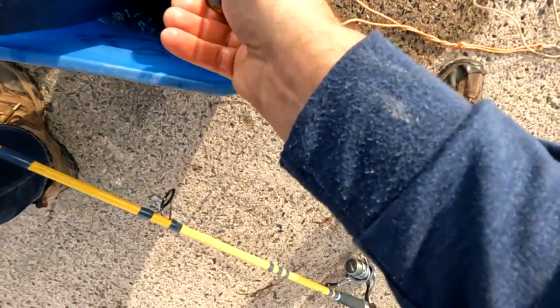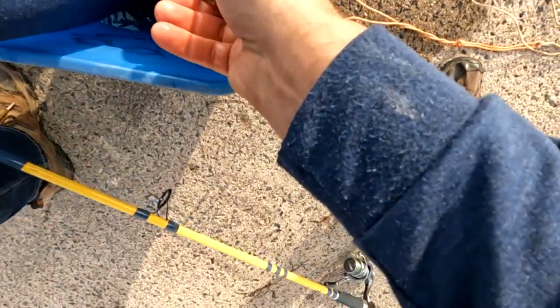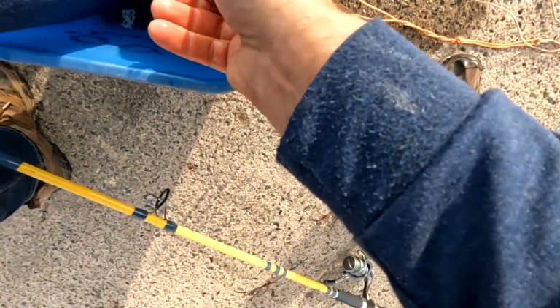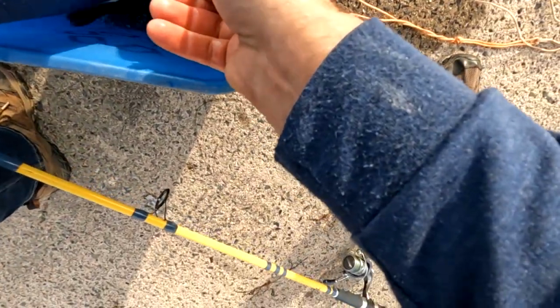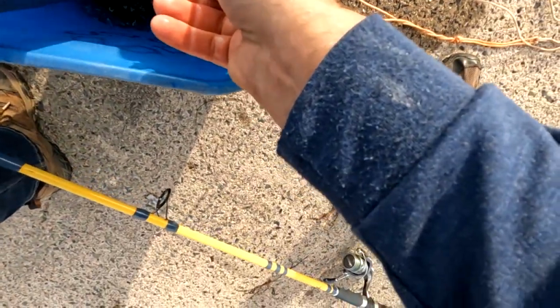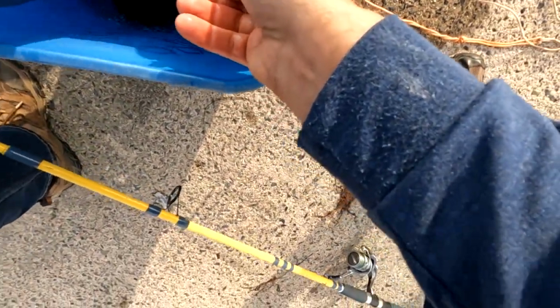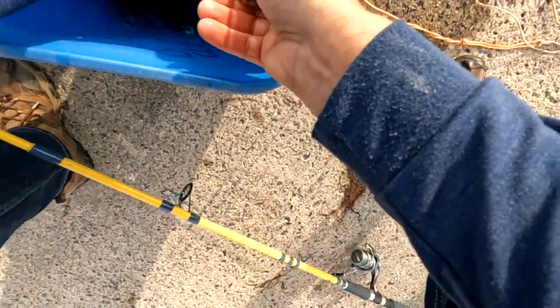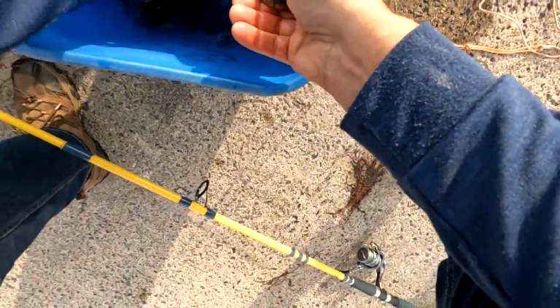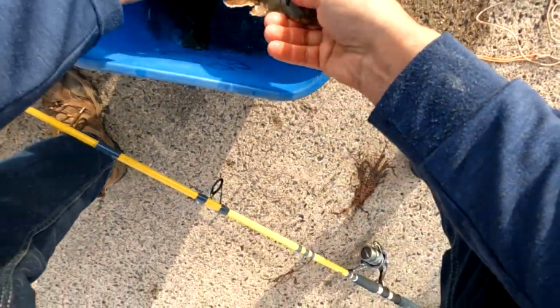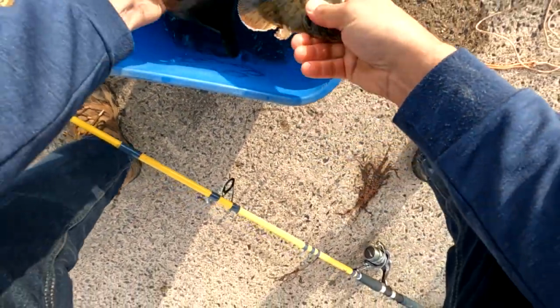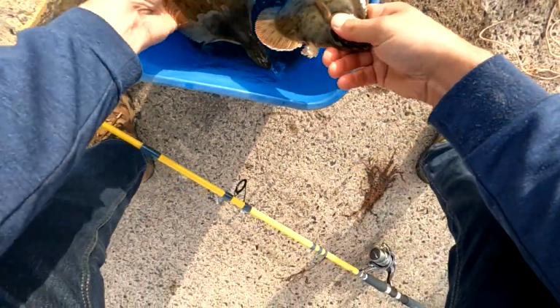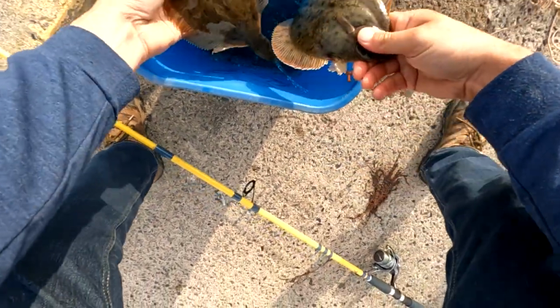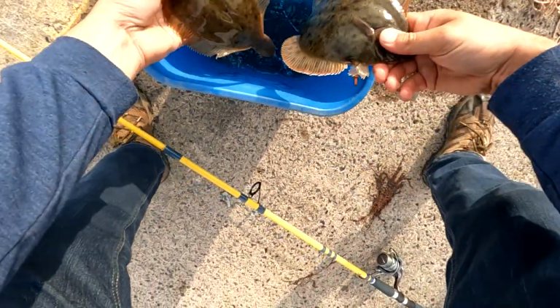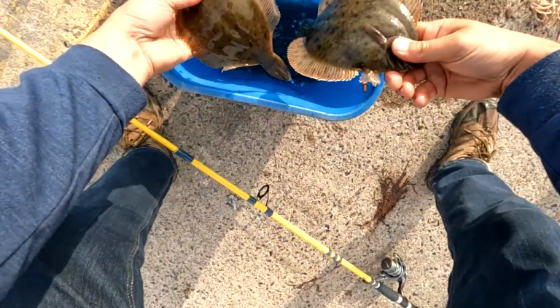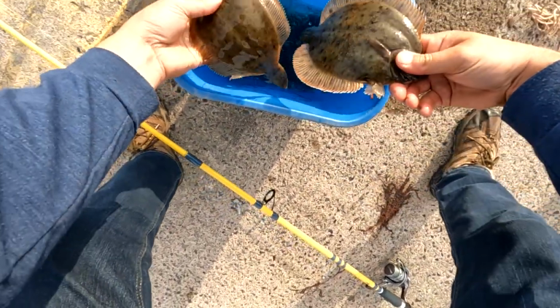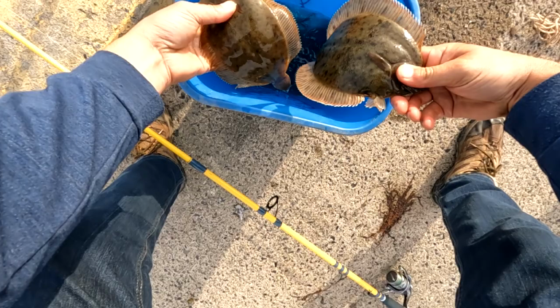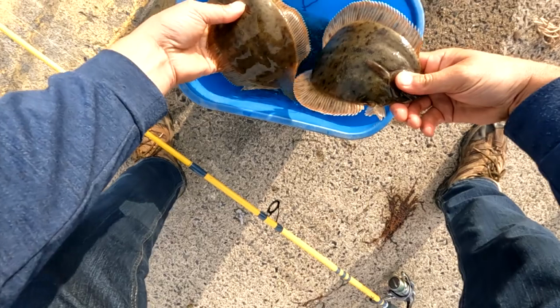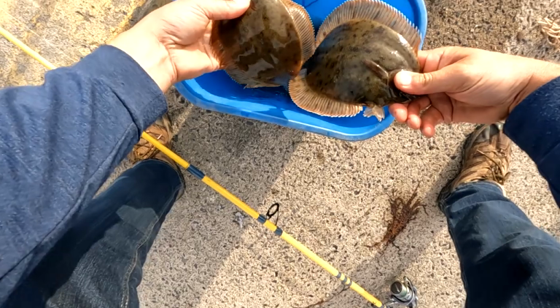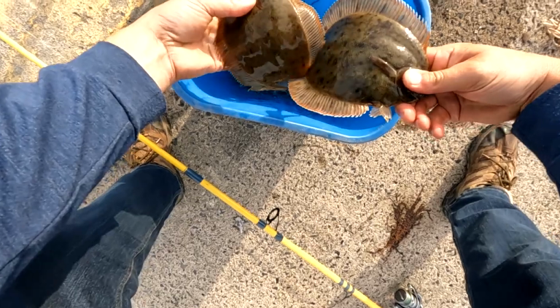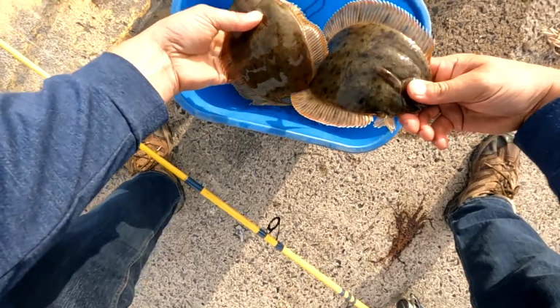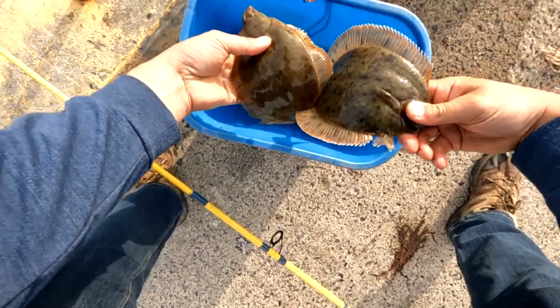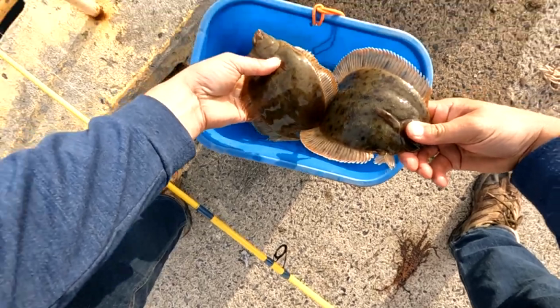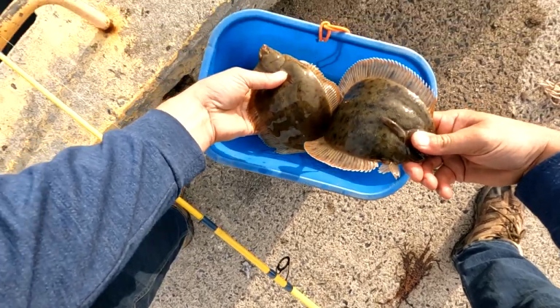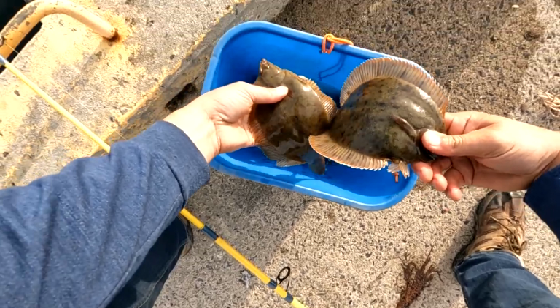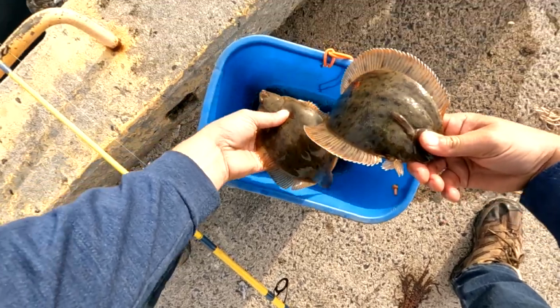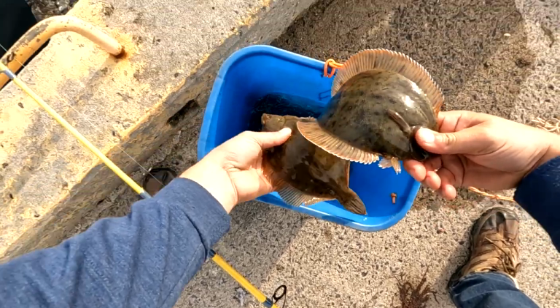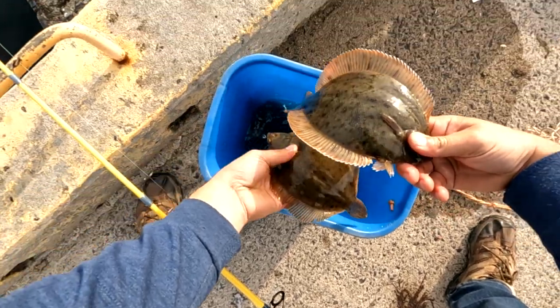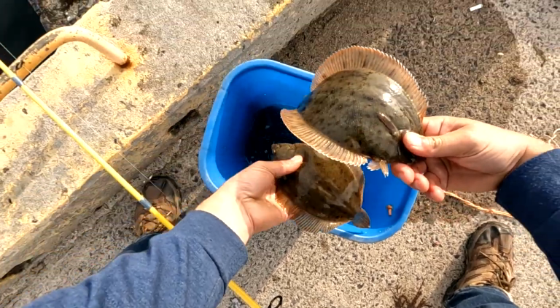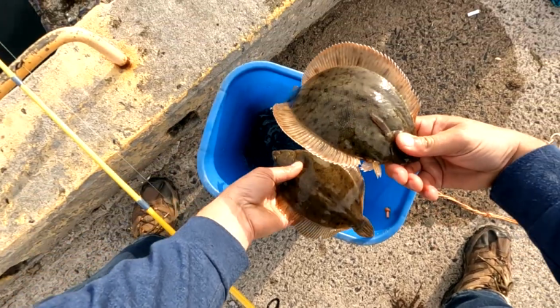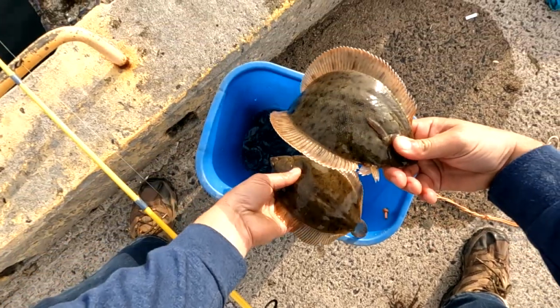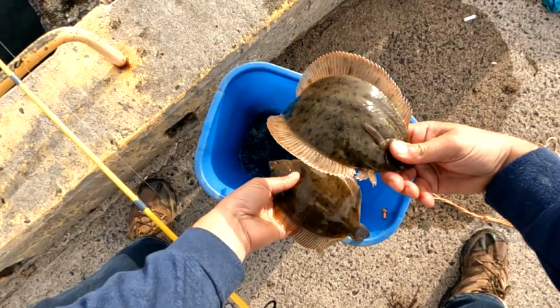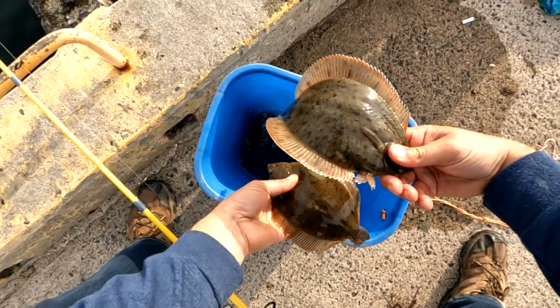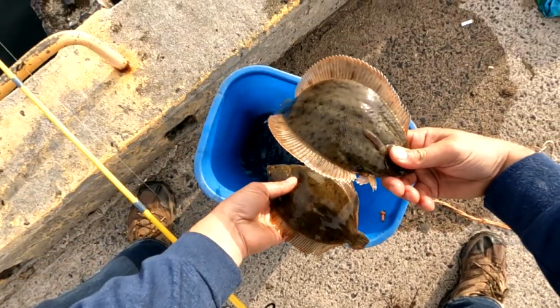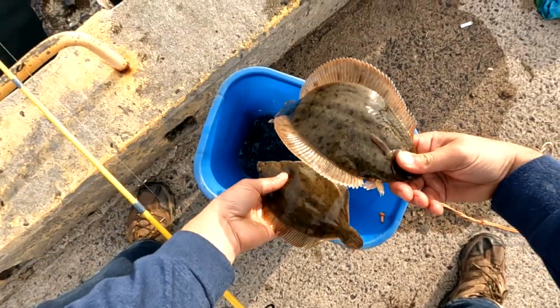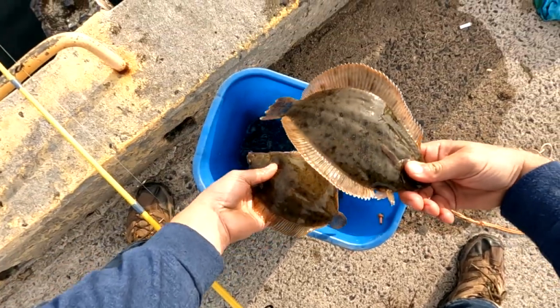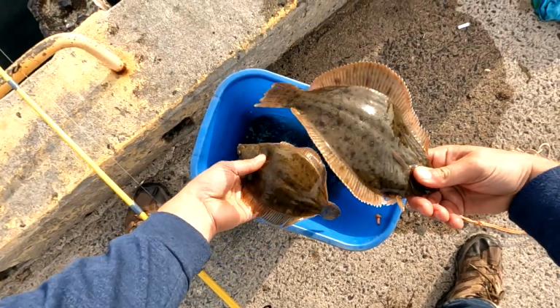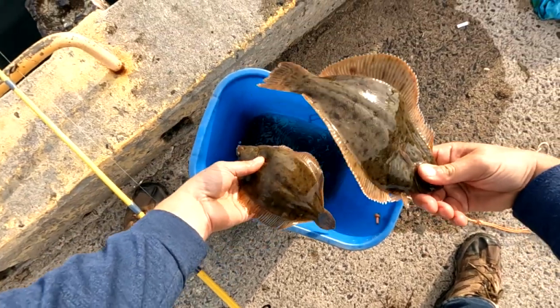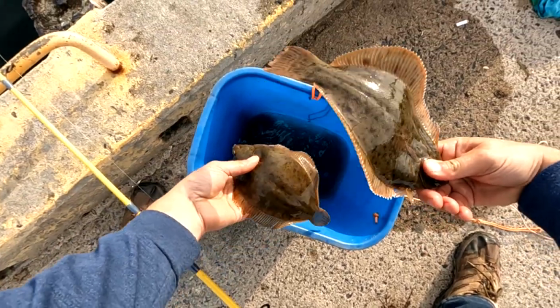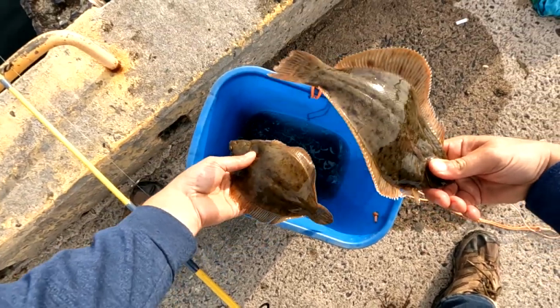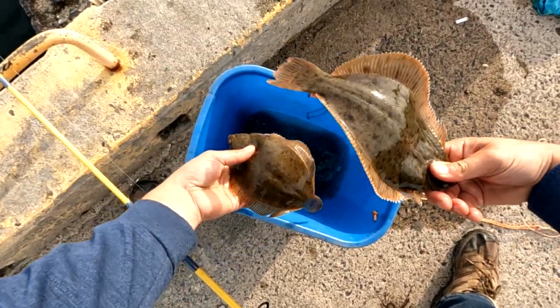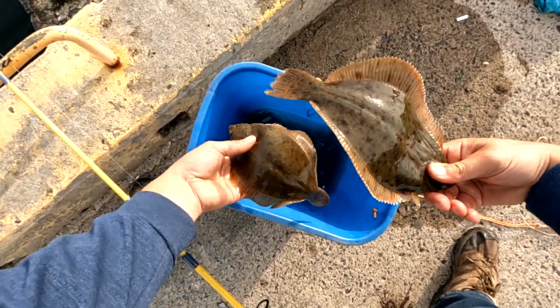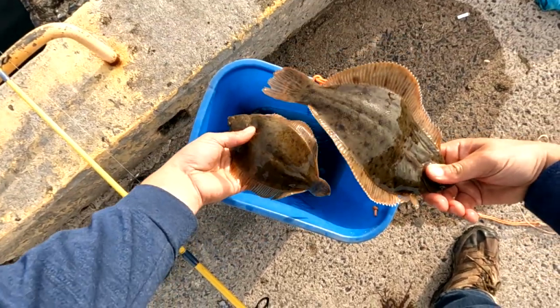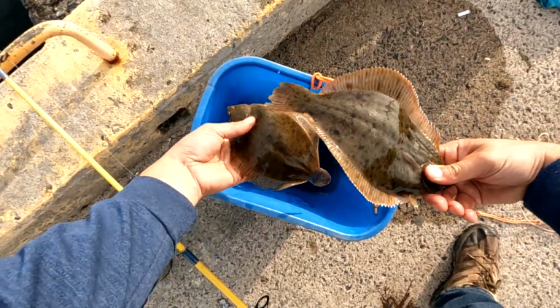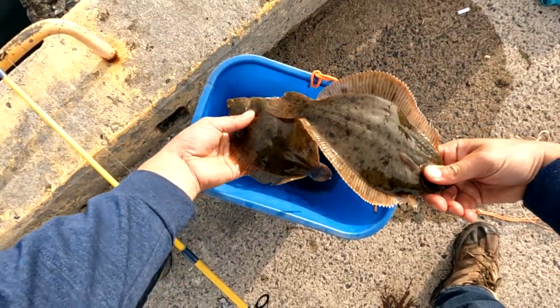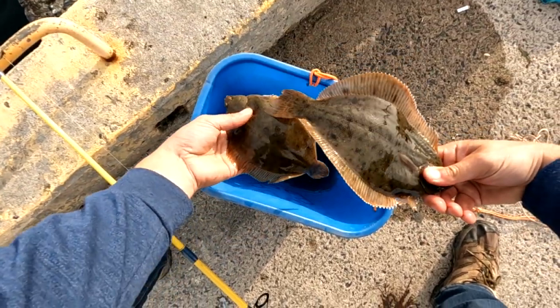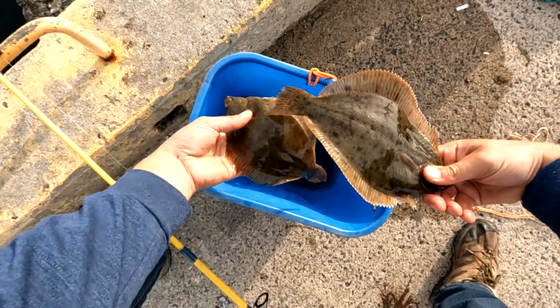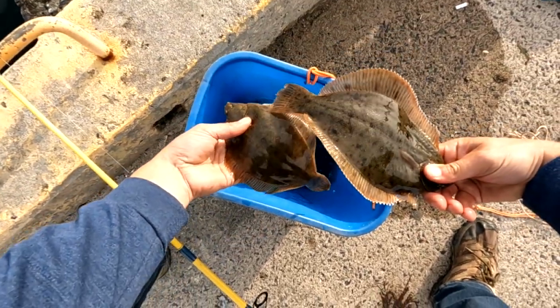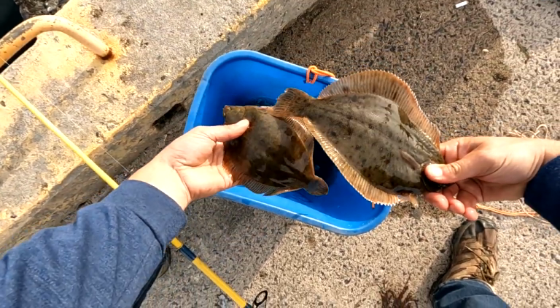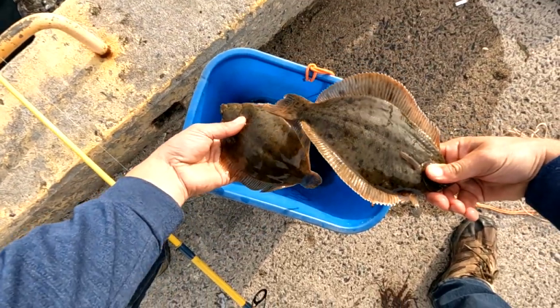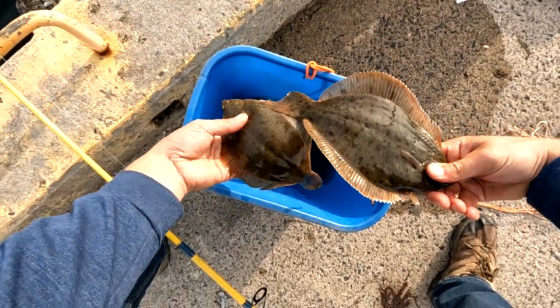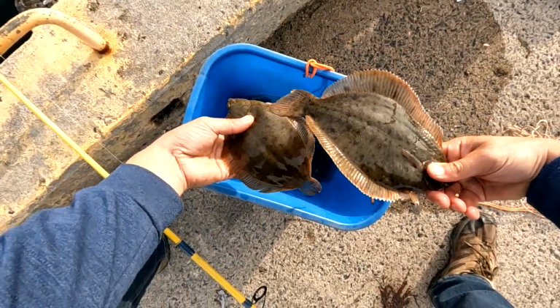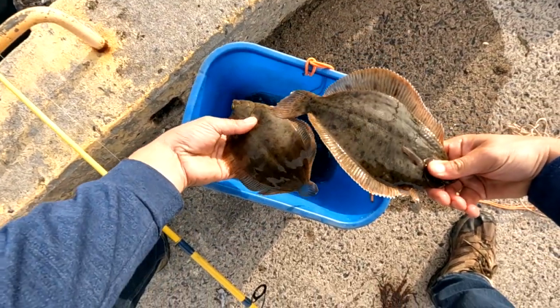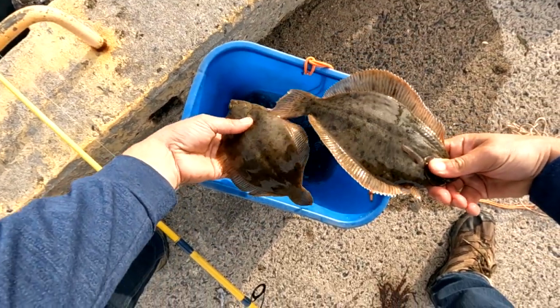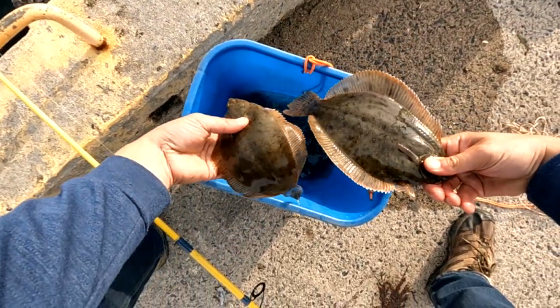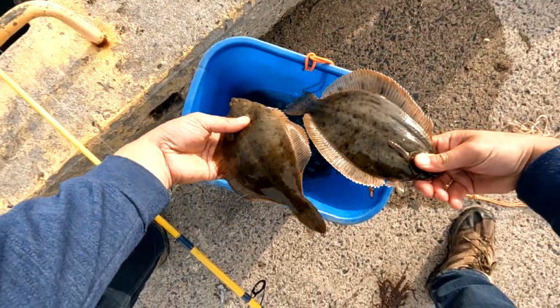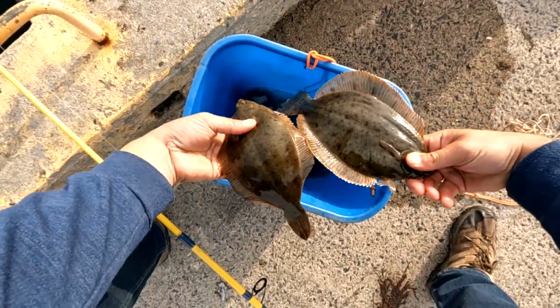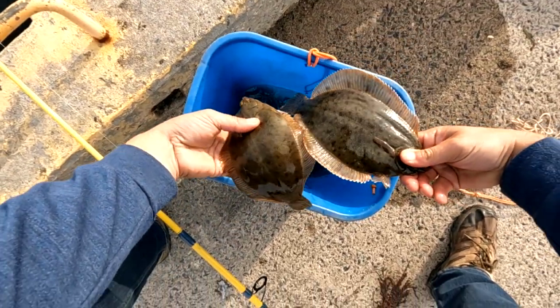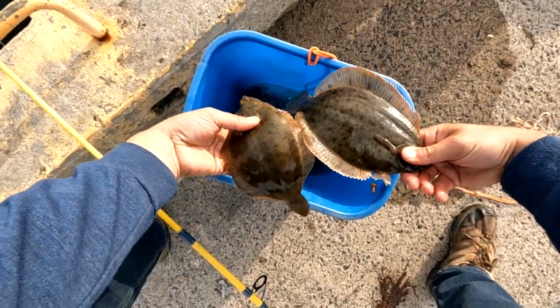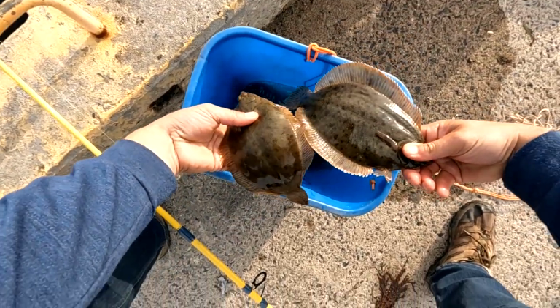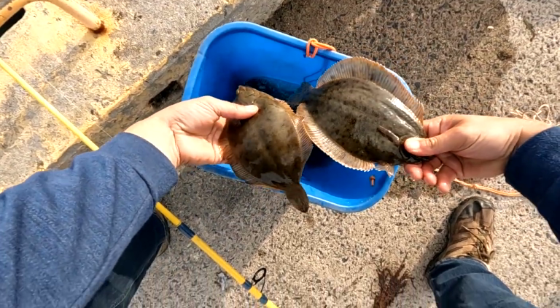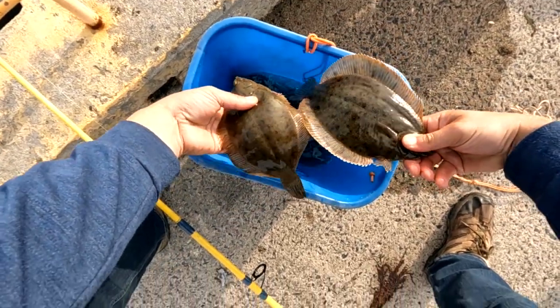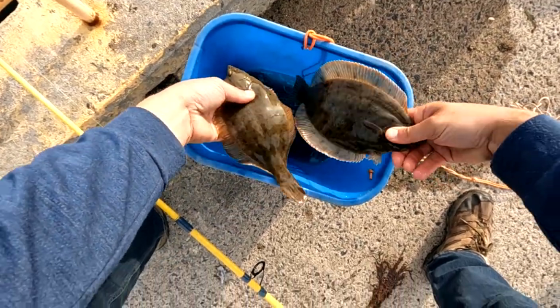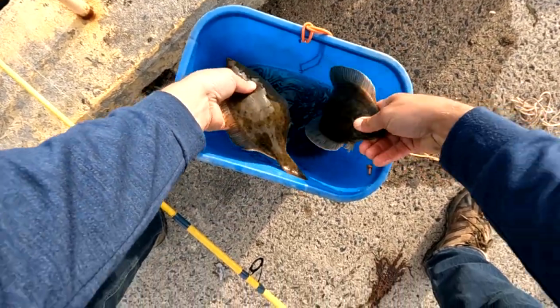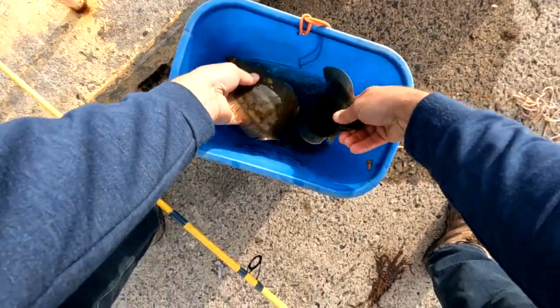So there's the two flounder I got for that trip. No monsters, but man, what a great way to start my day.